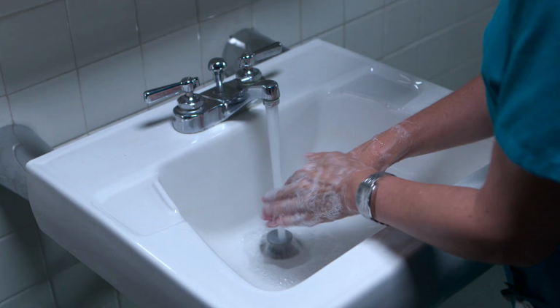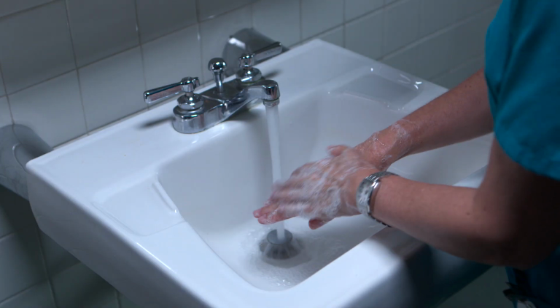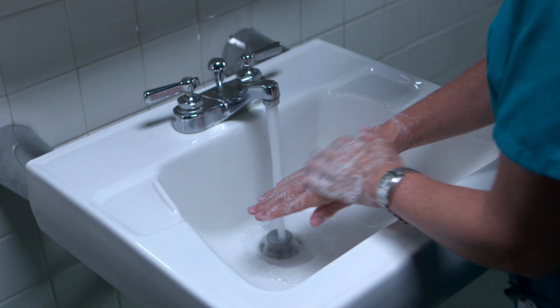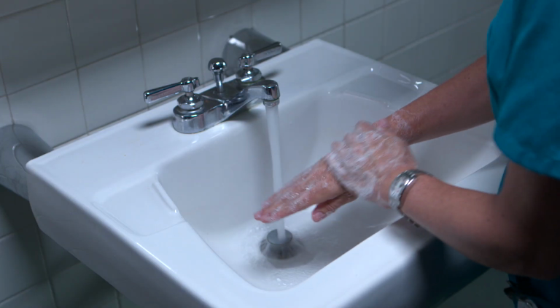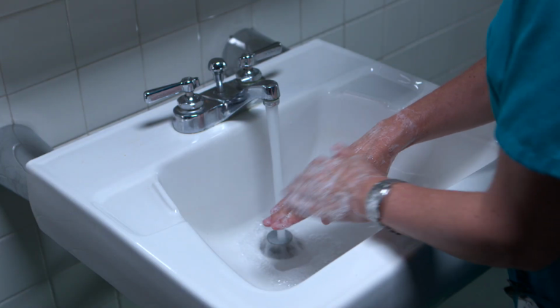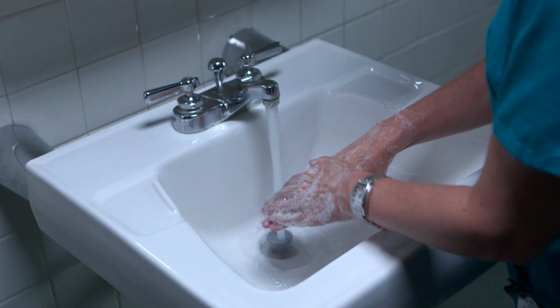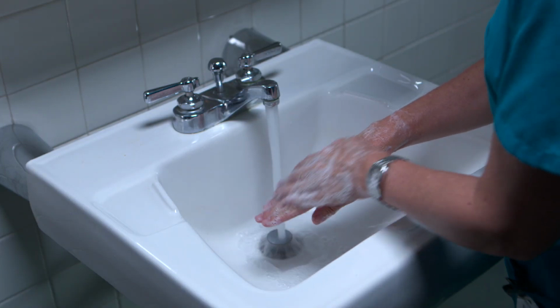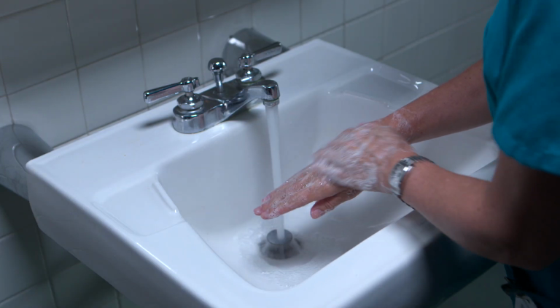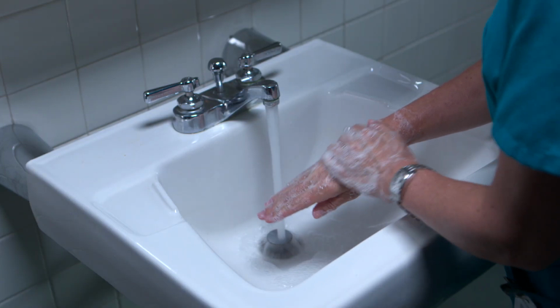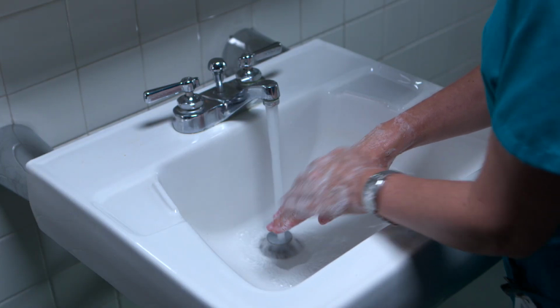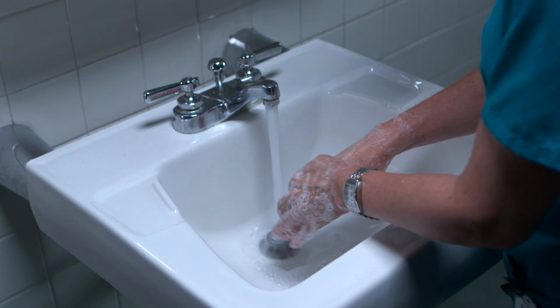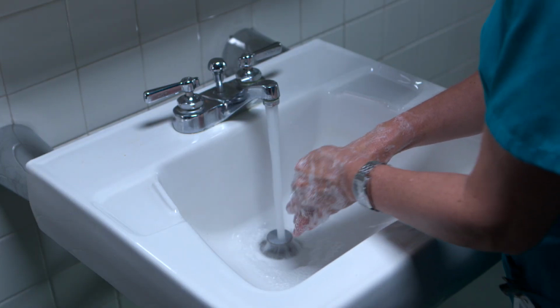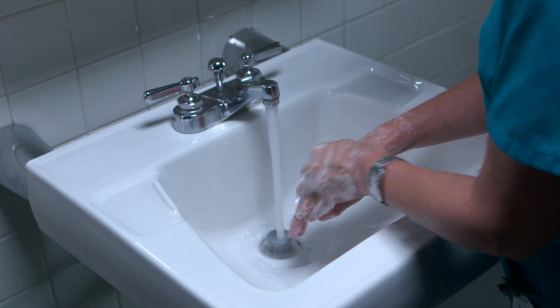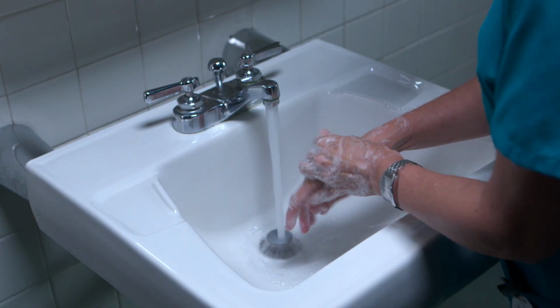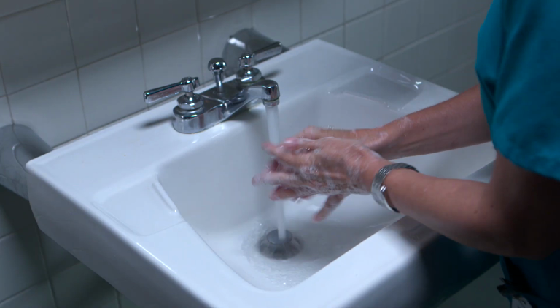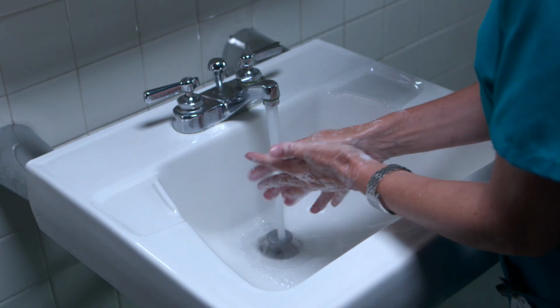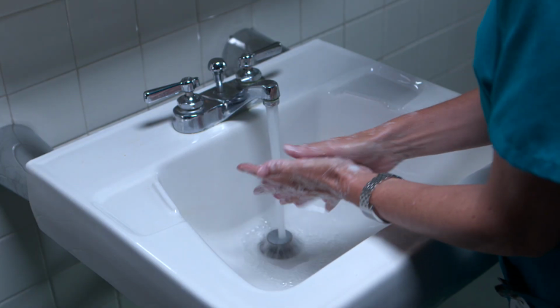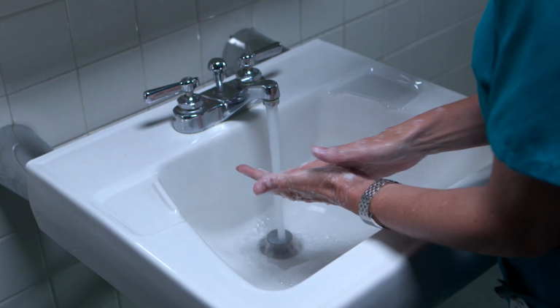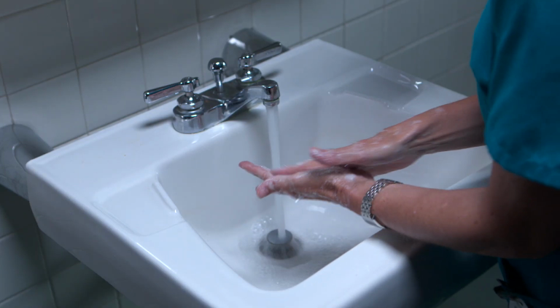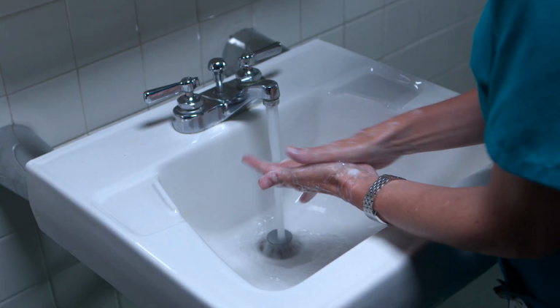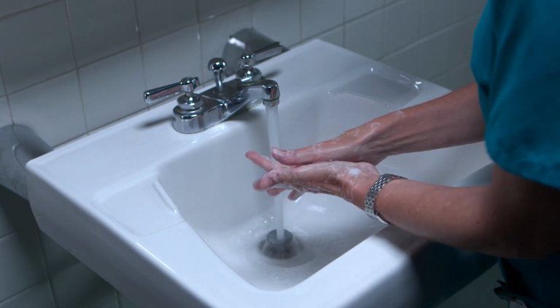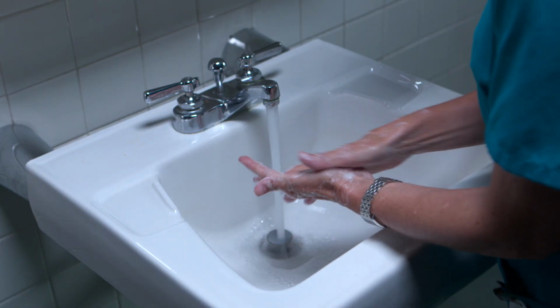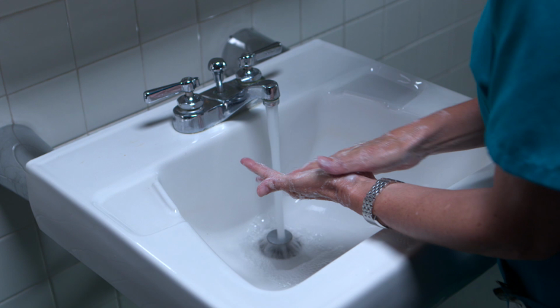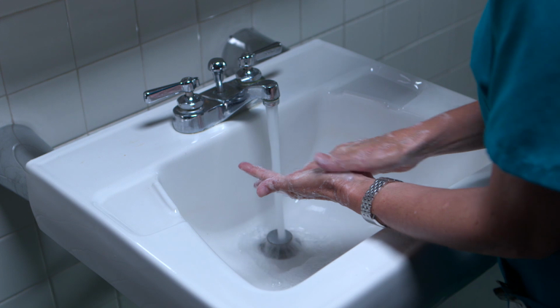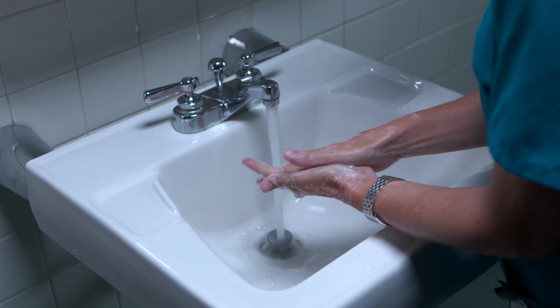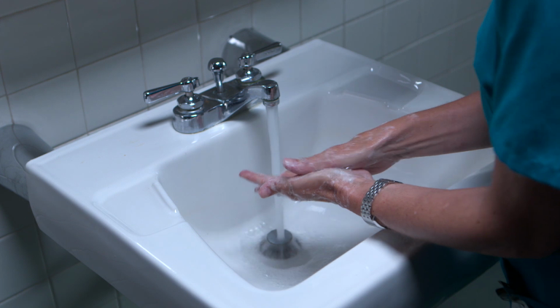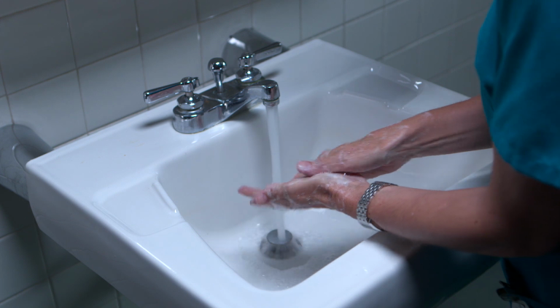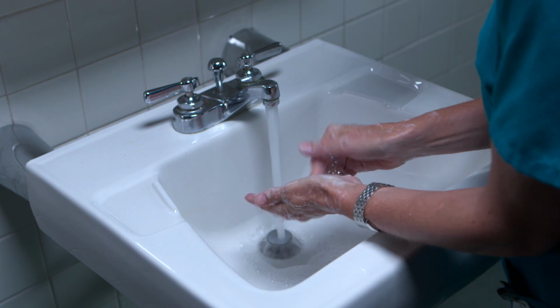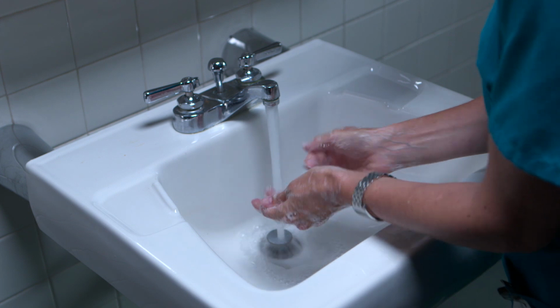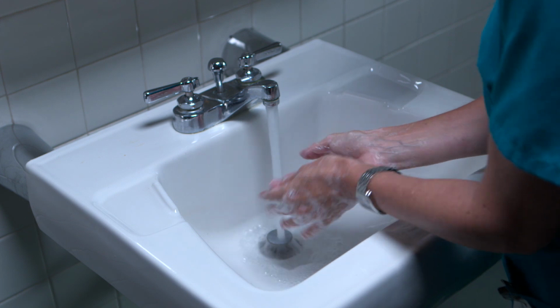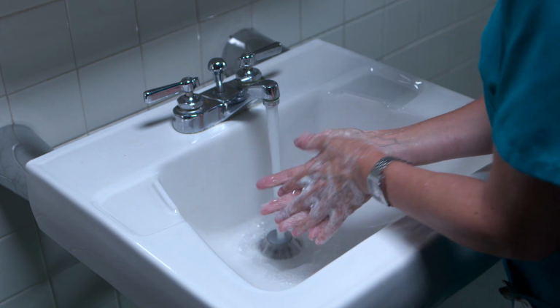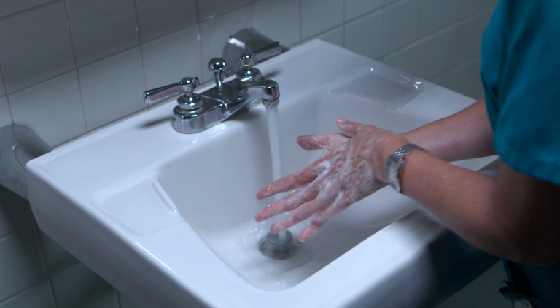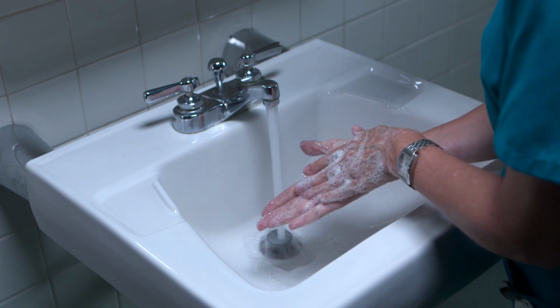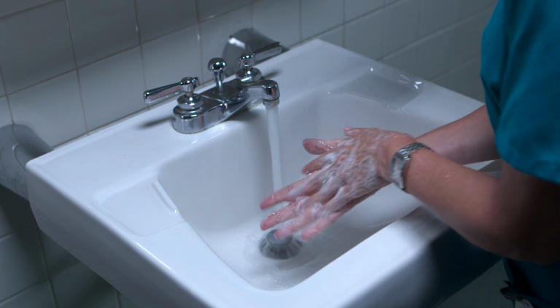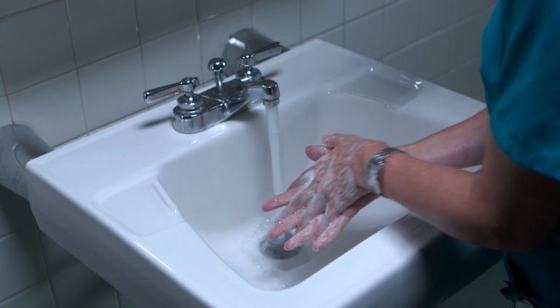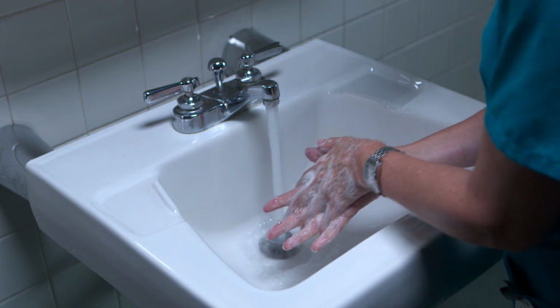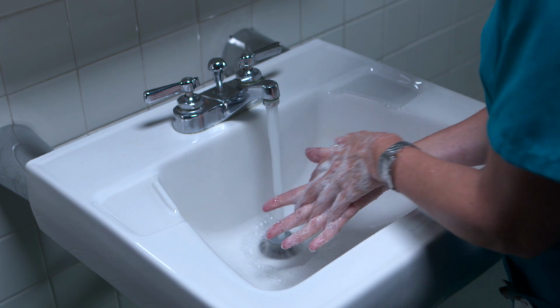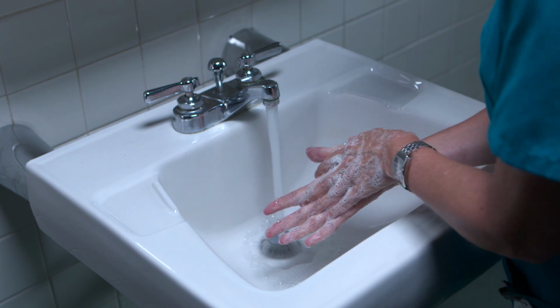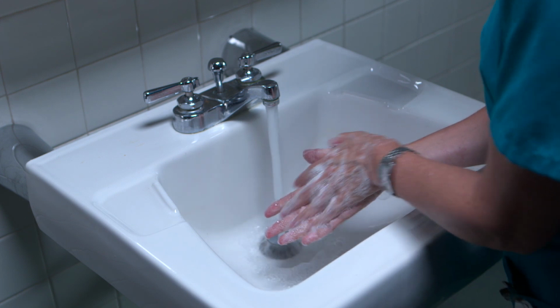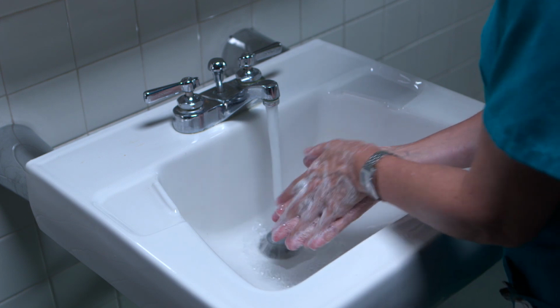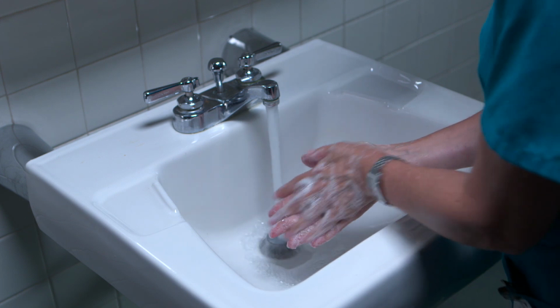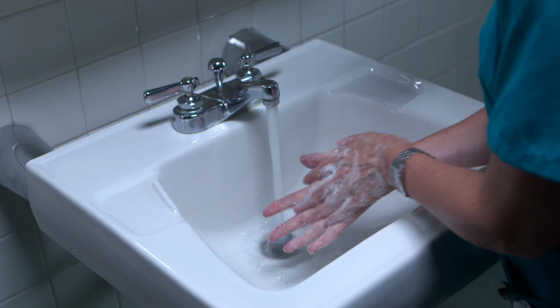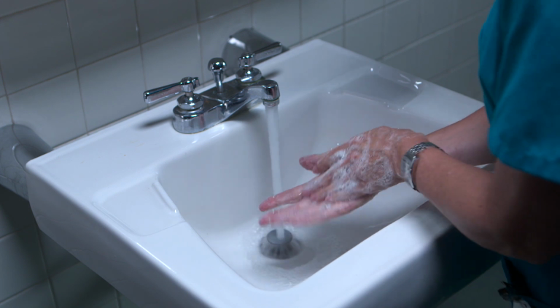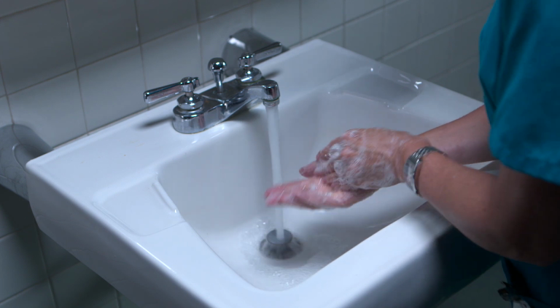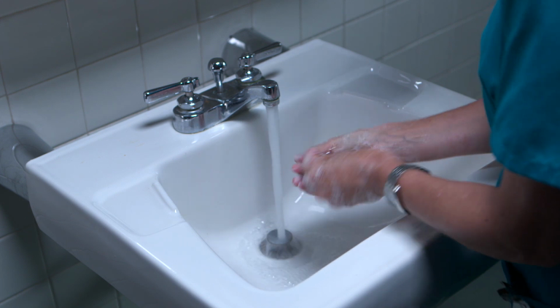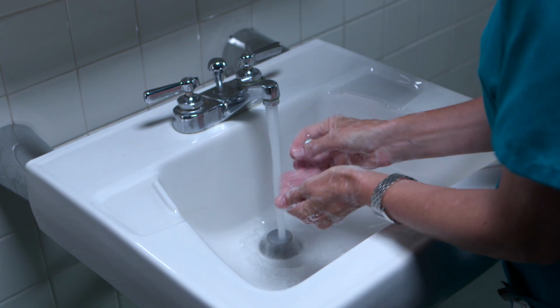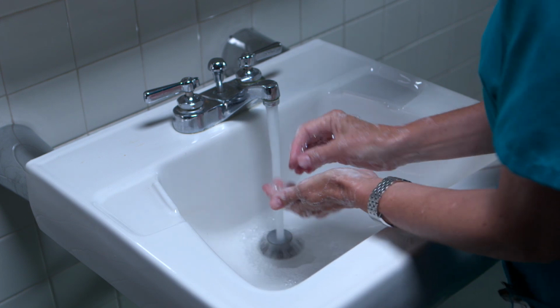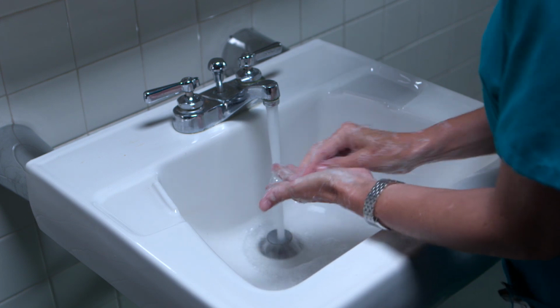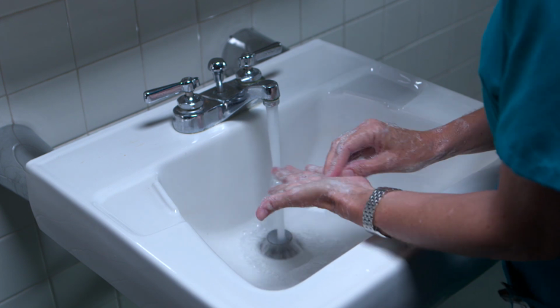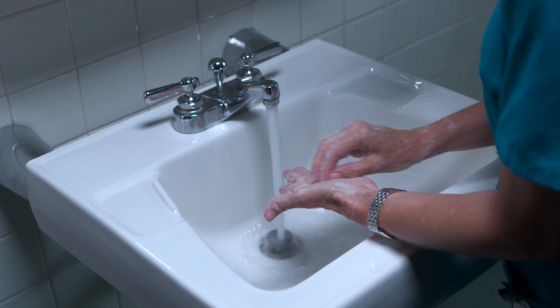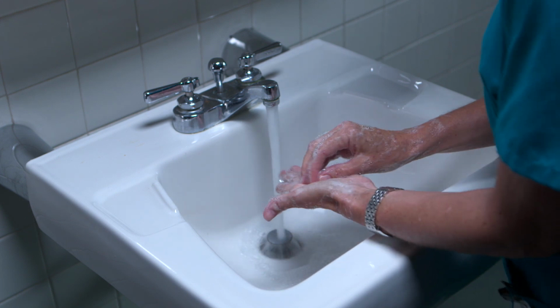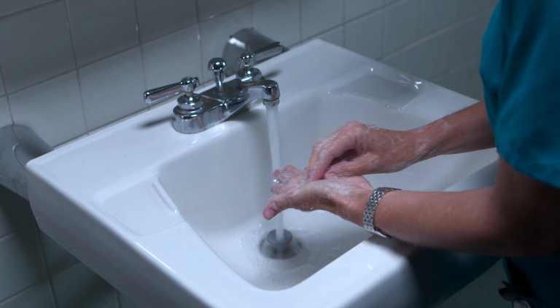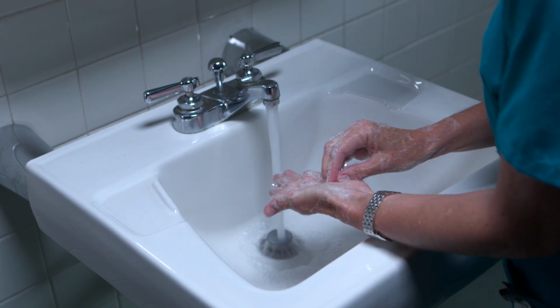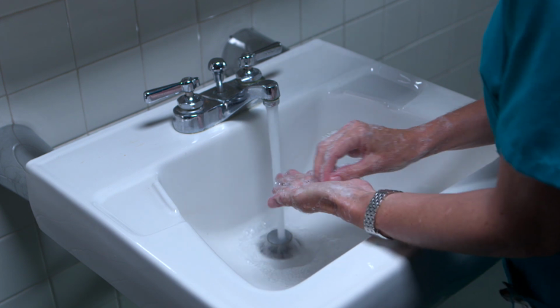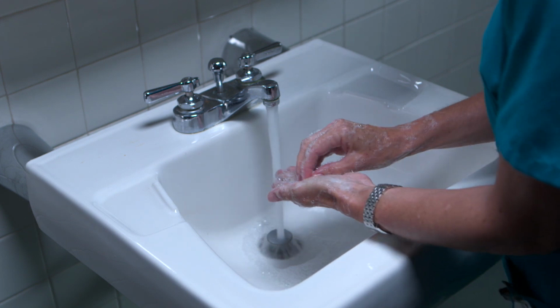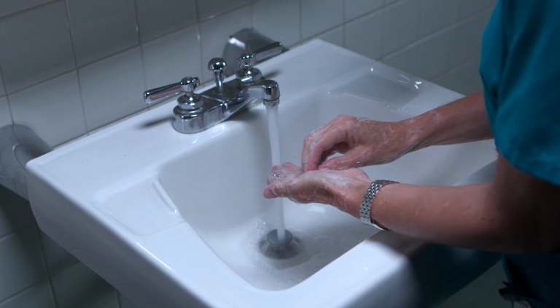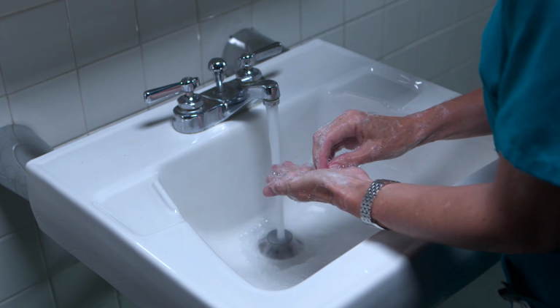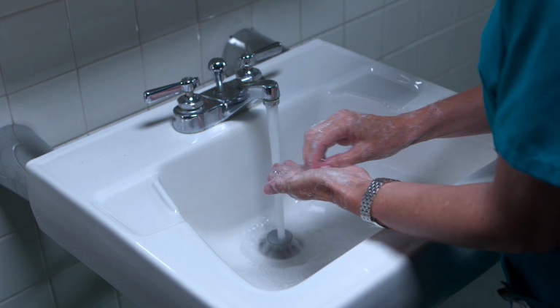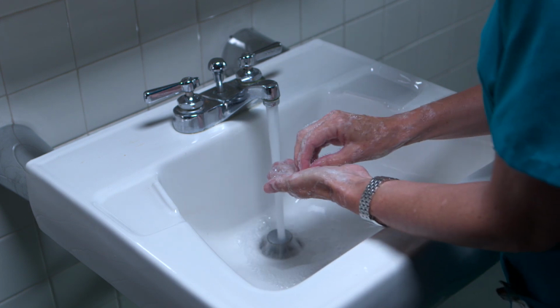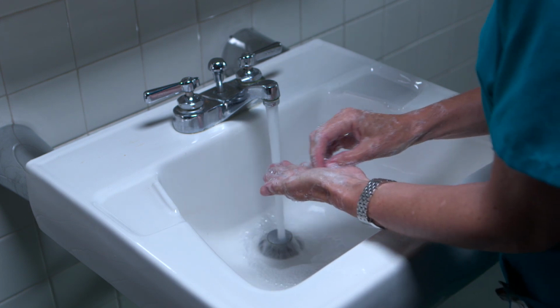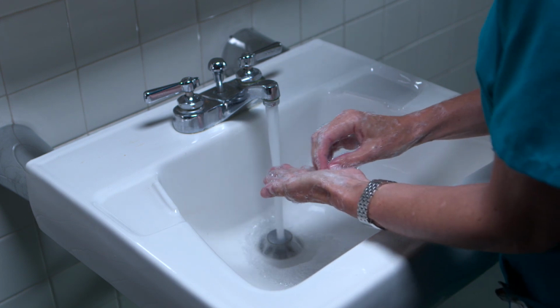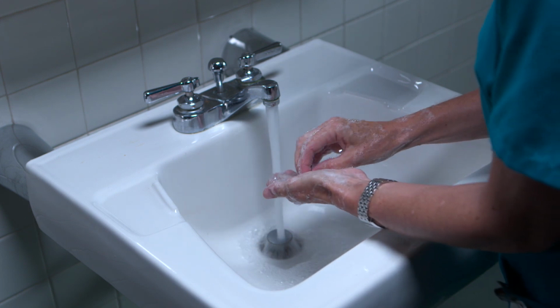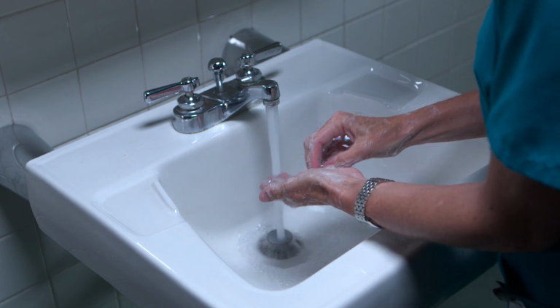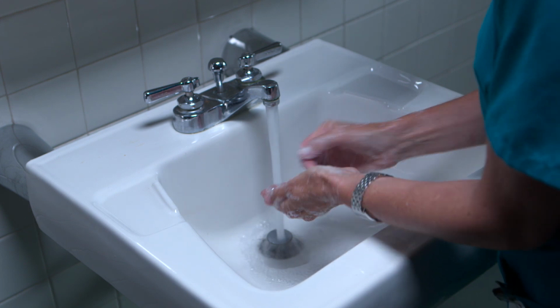Begin by completing your preparation steps: wash your hands, gather your supplies, and provide for the person's privacy.